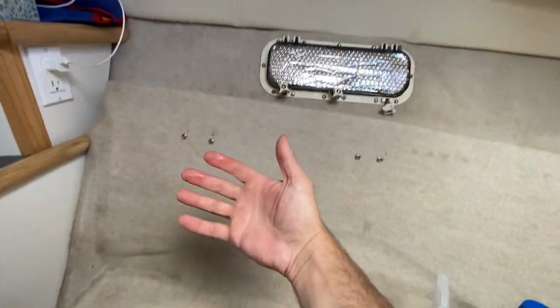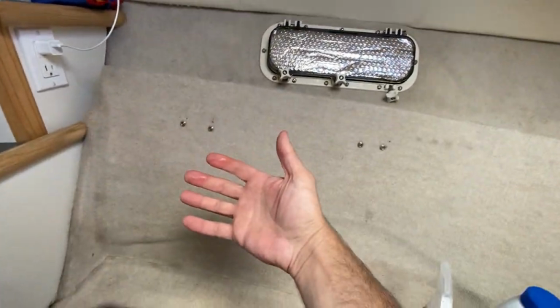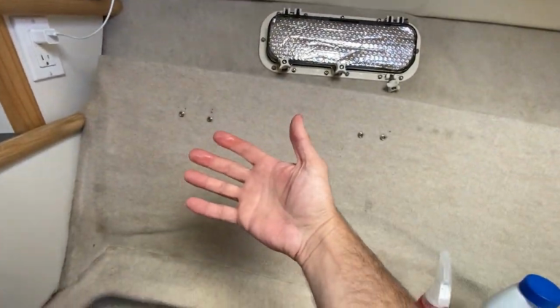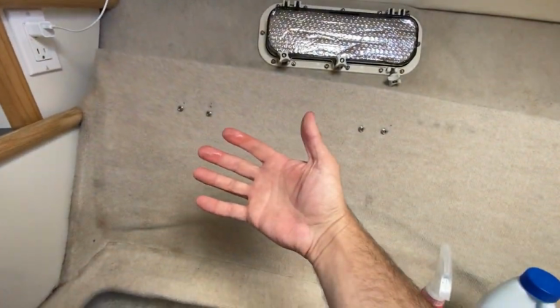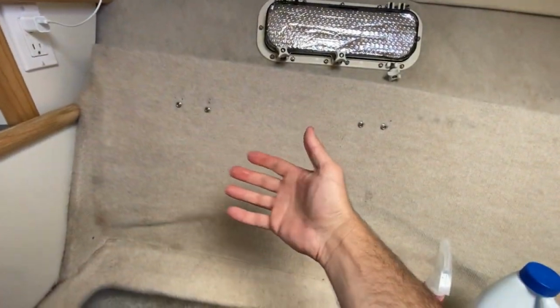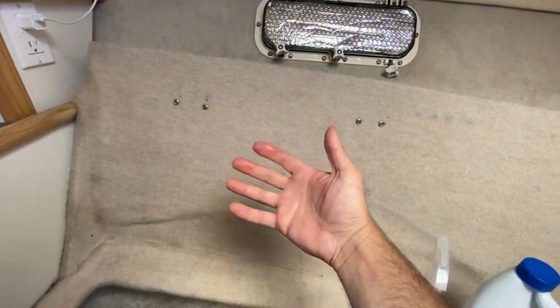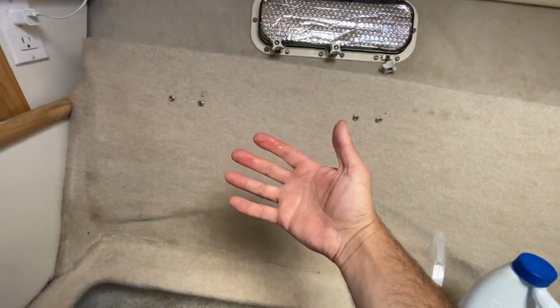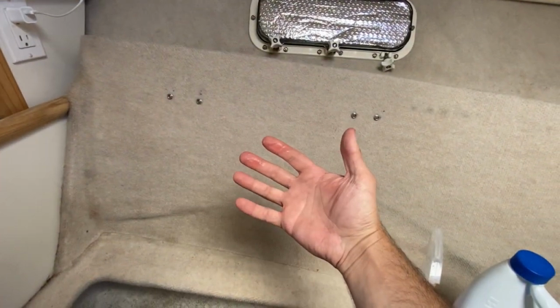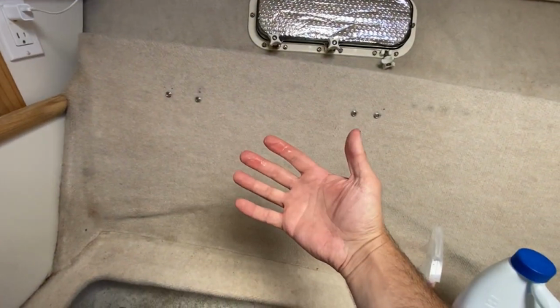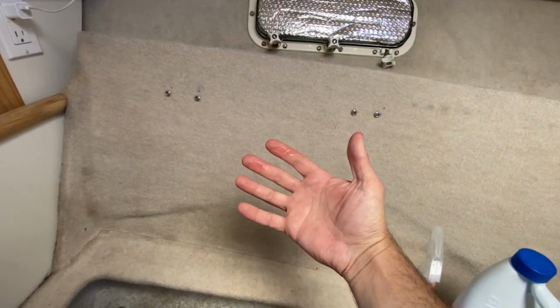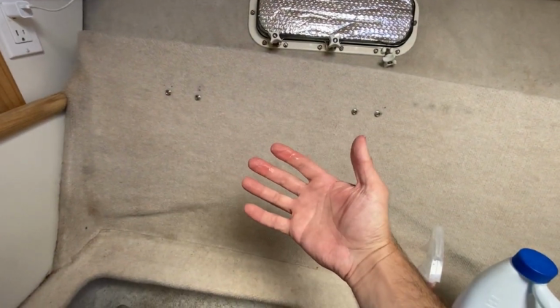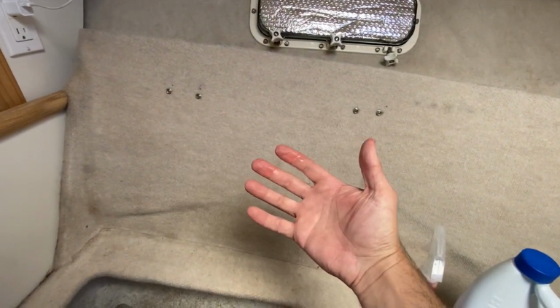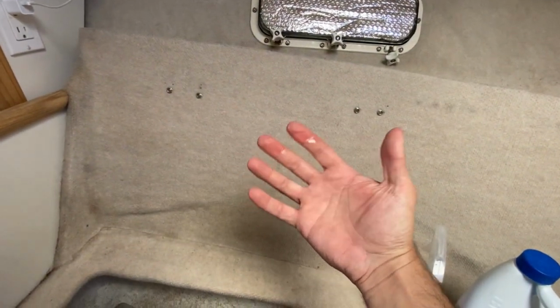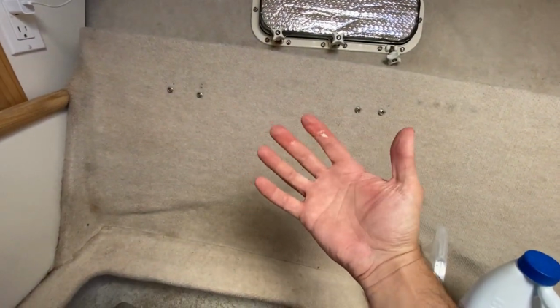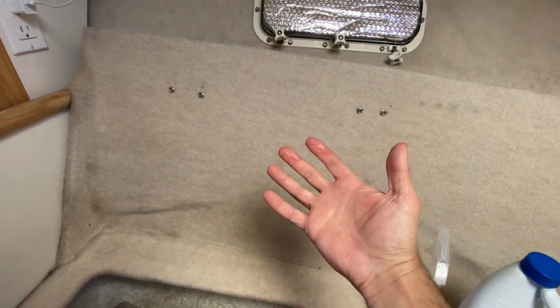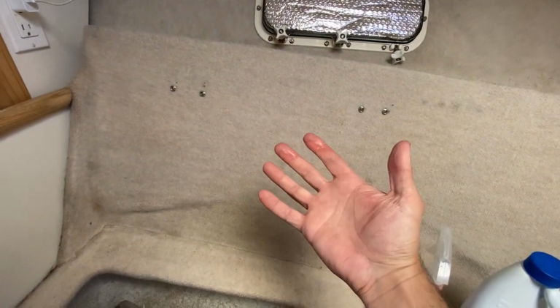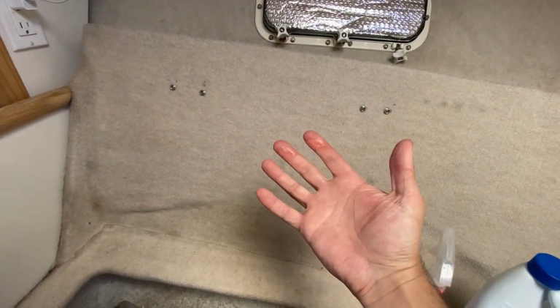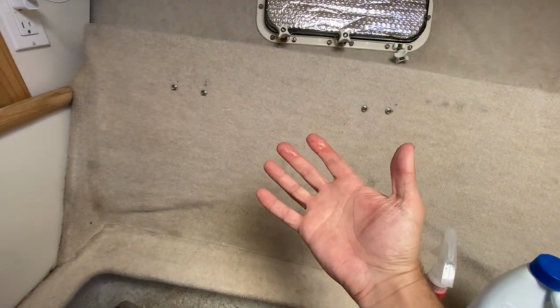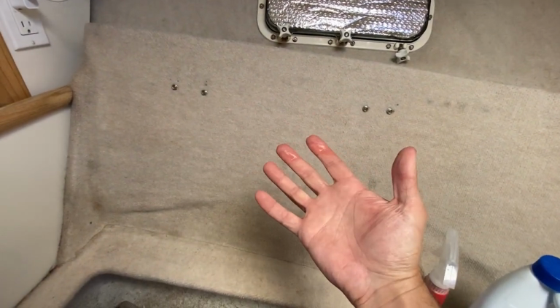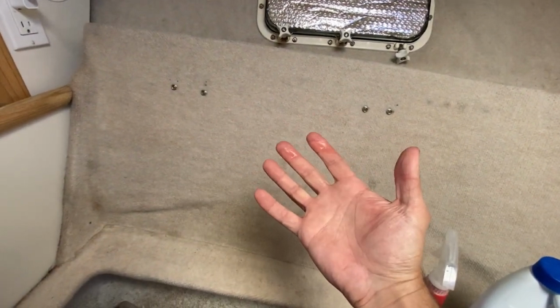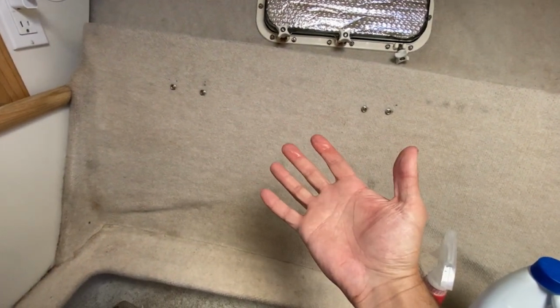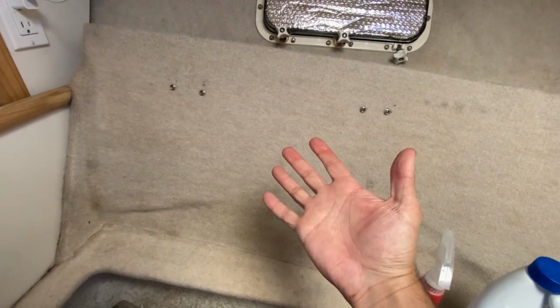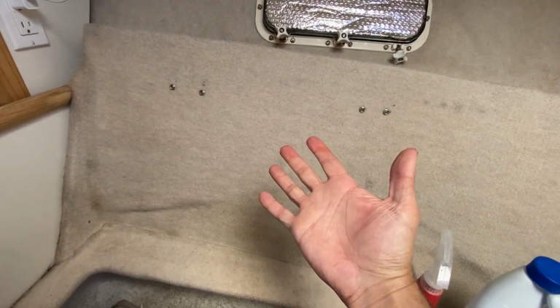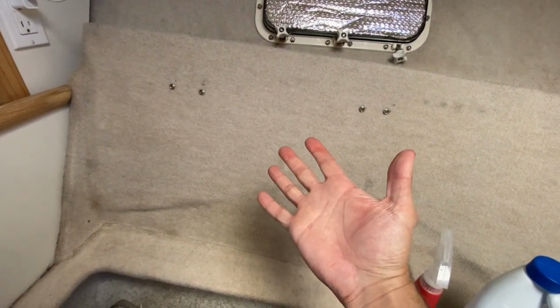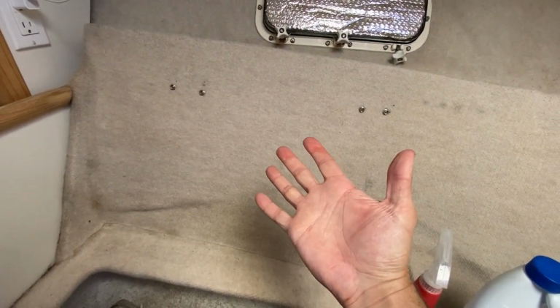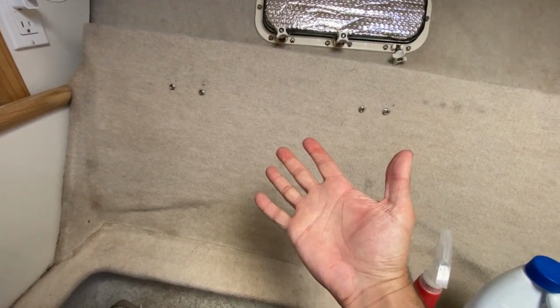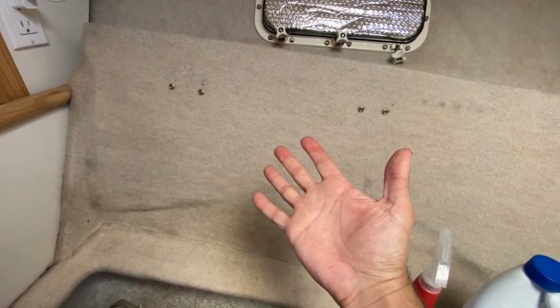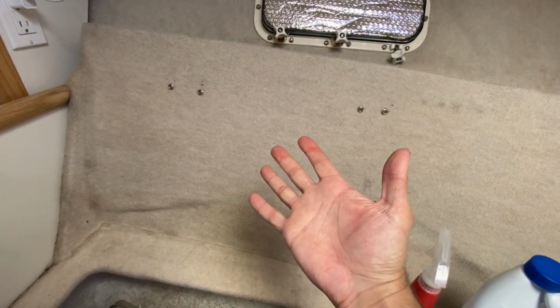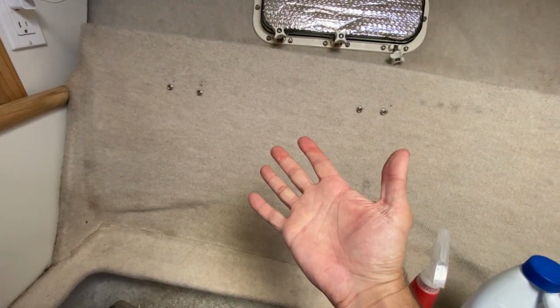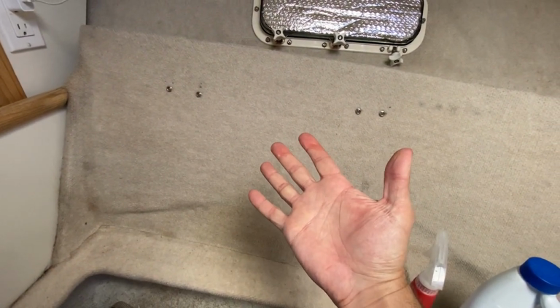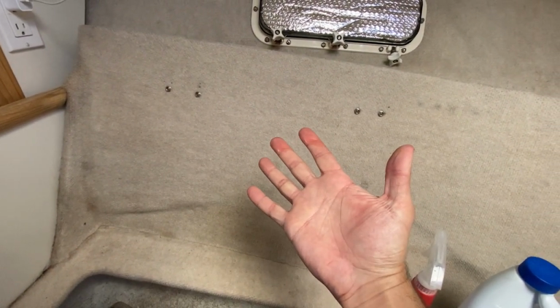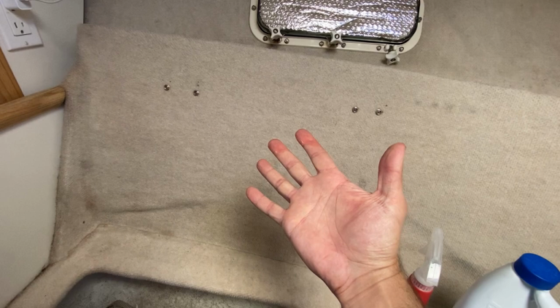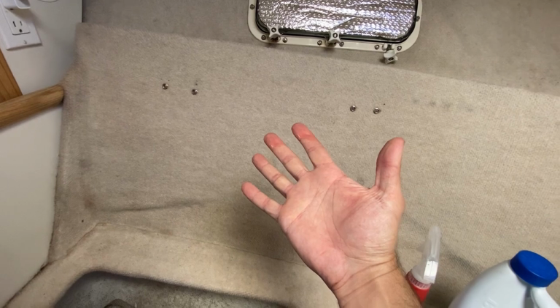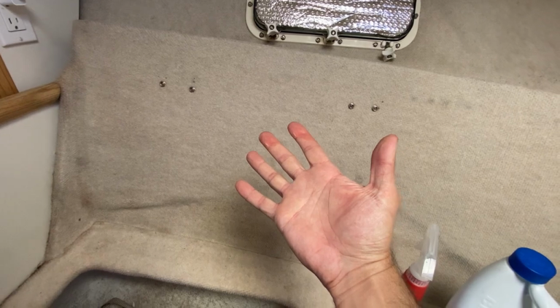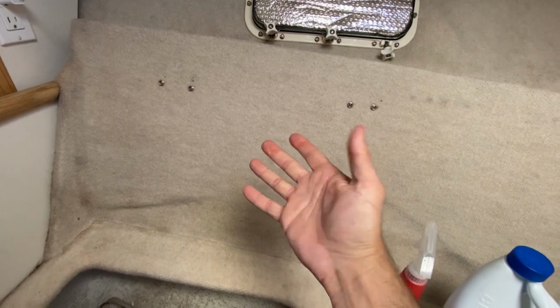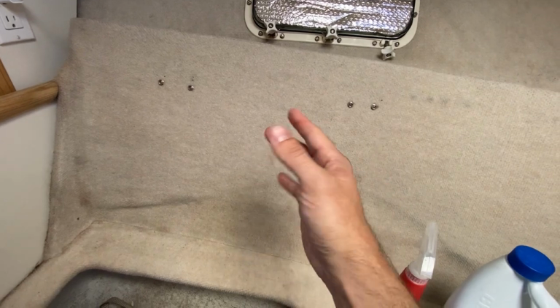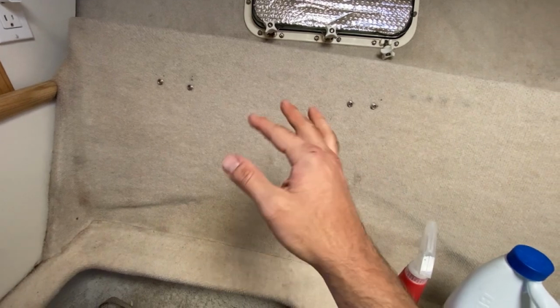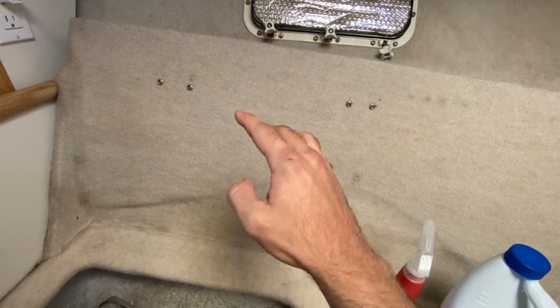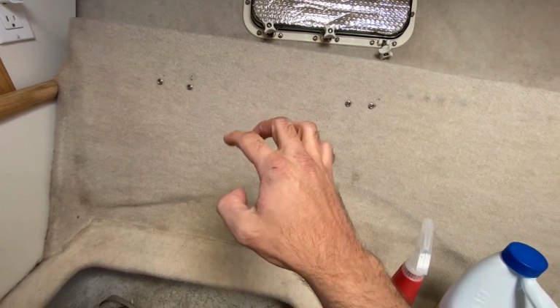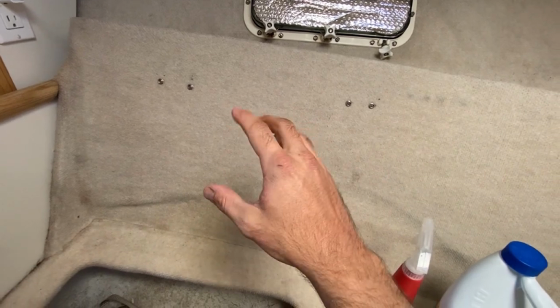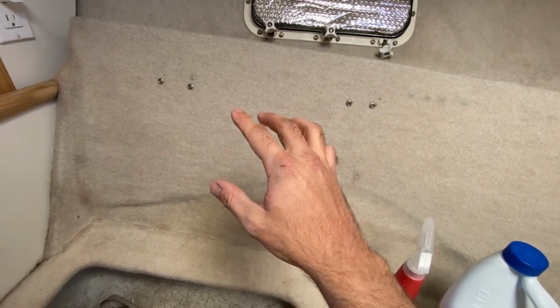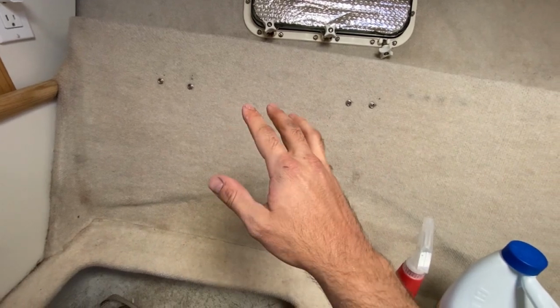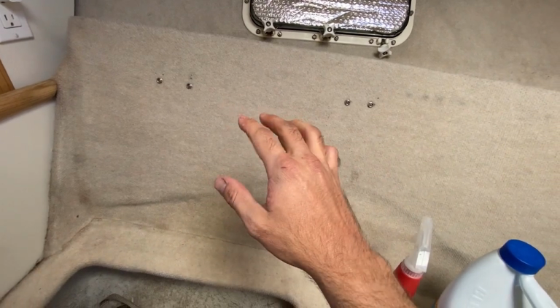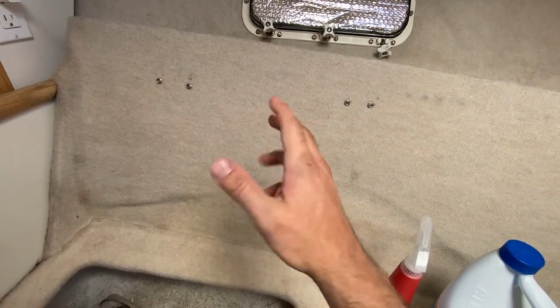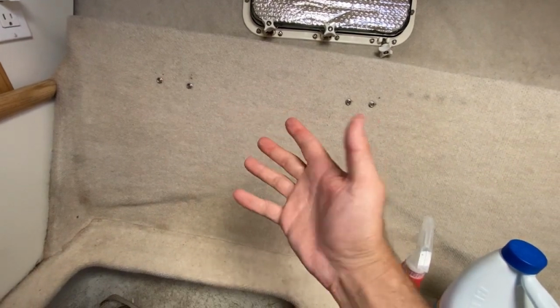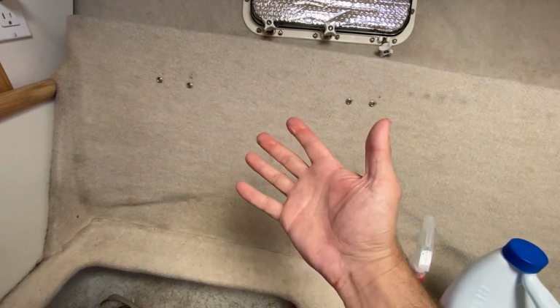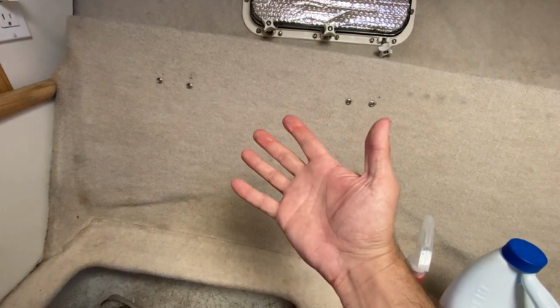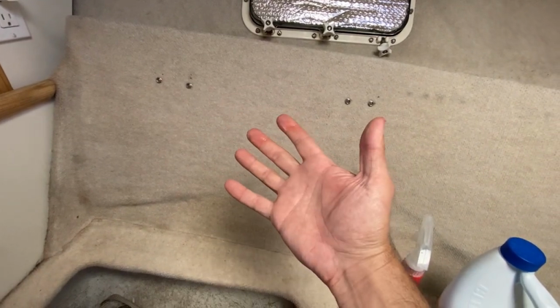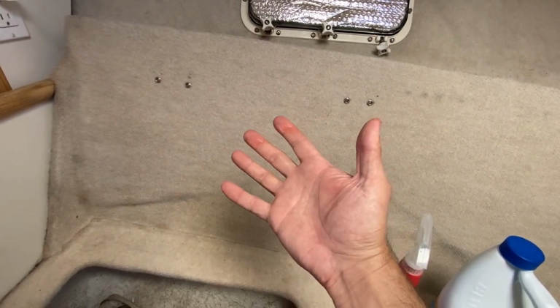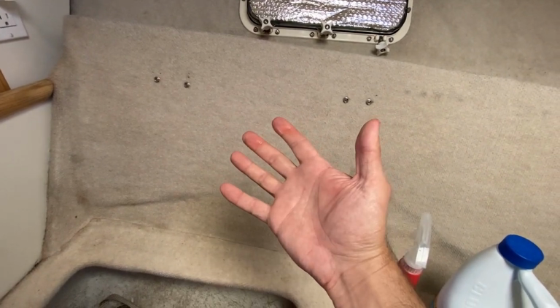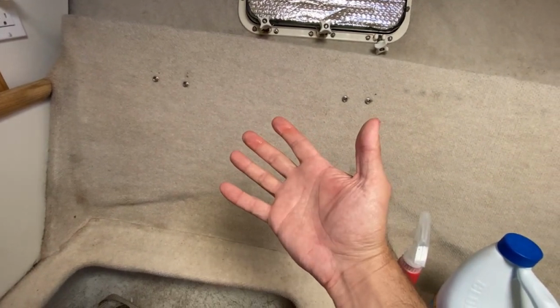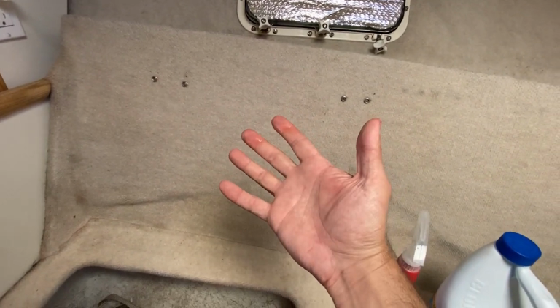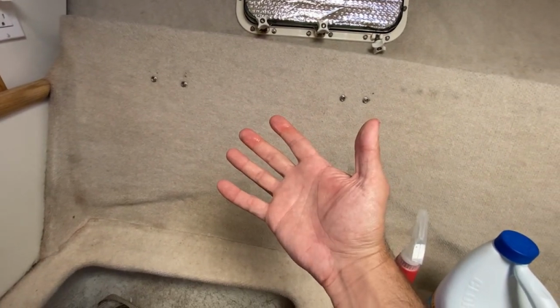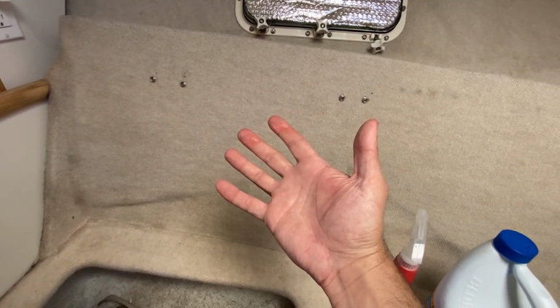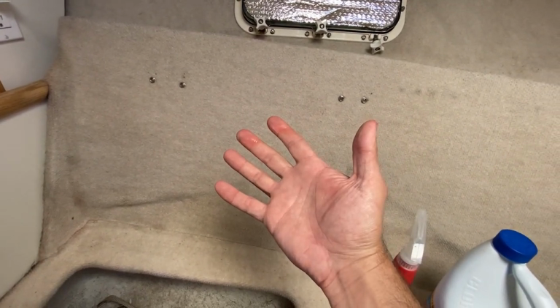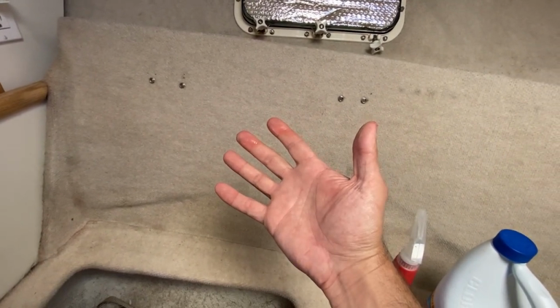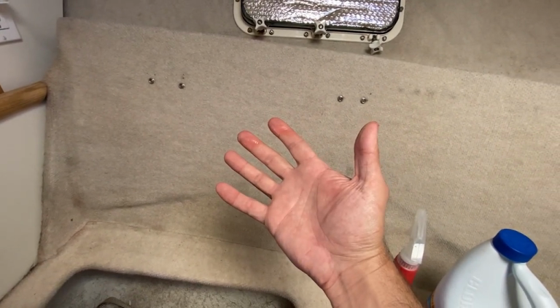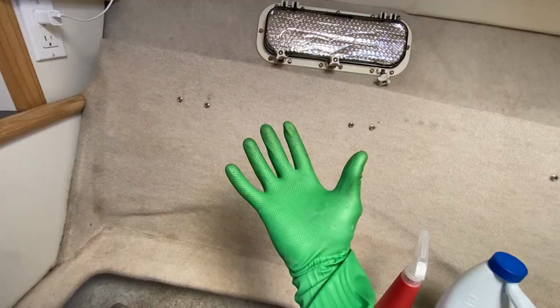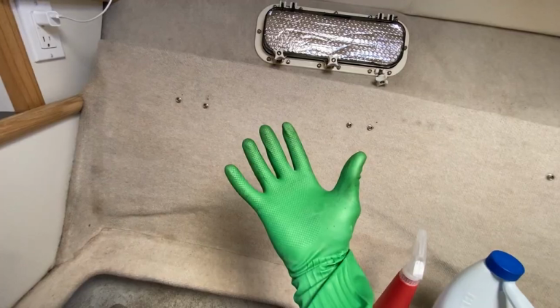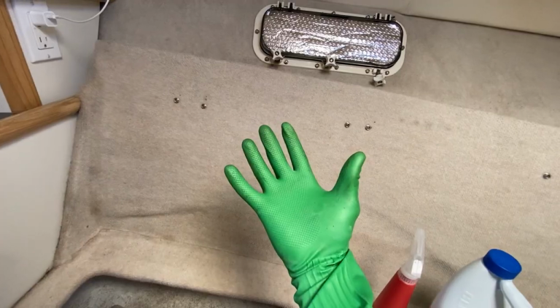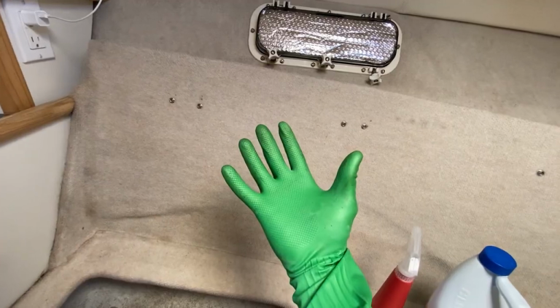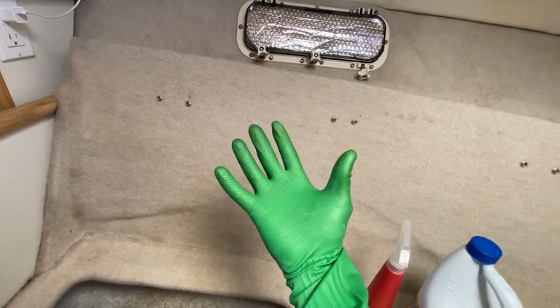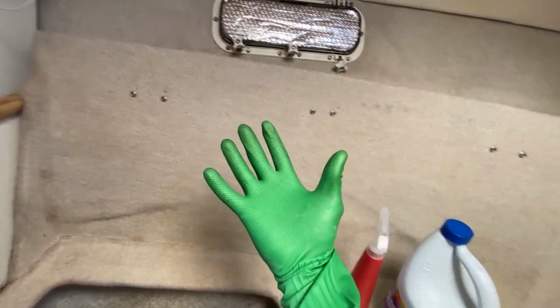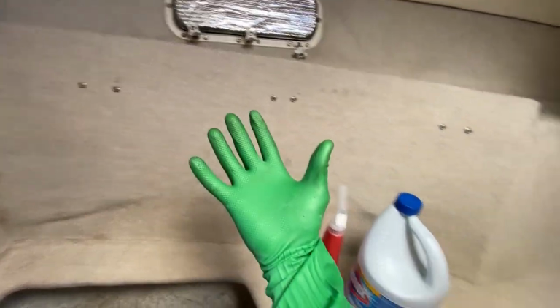I would recommend wearing gloves, because even though it's 50-50, I can still feel my hands getting a little bleachy. Gloves.